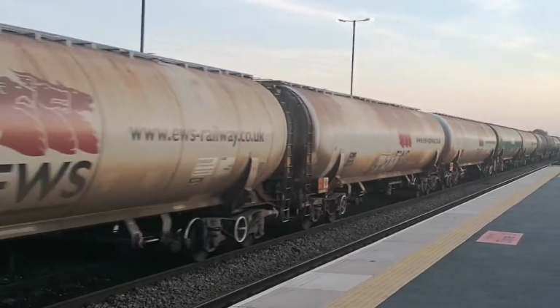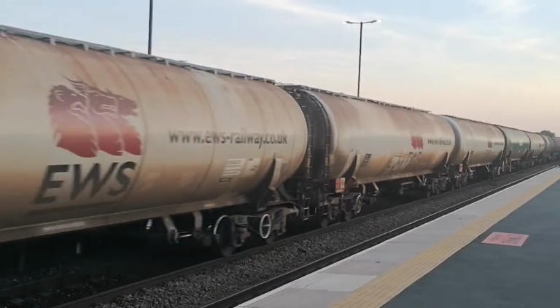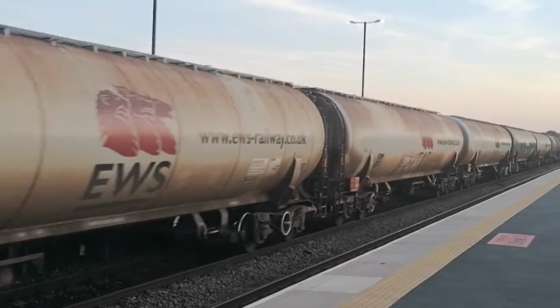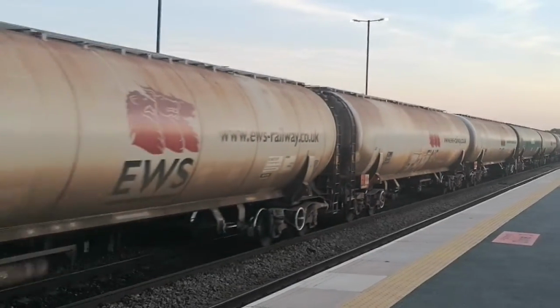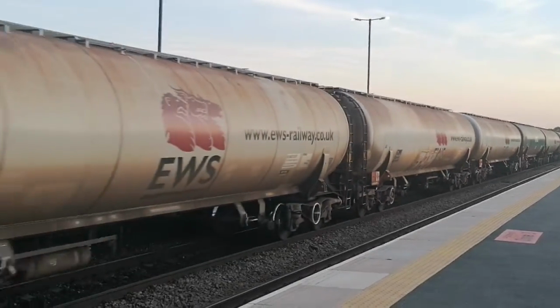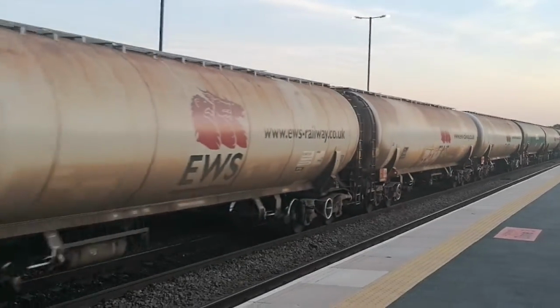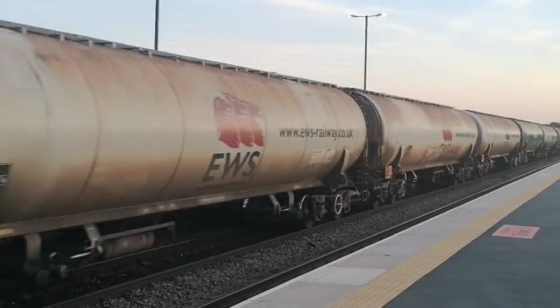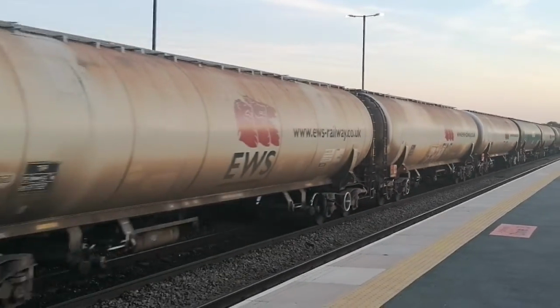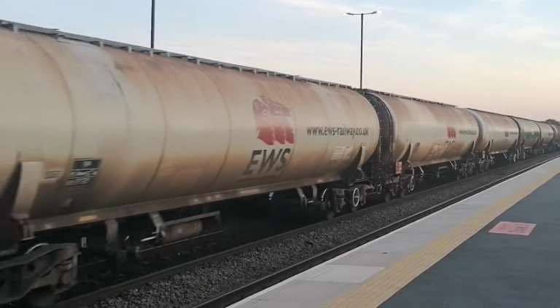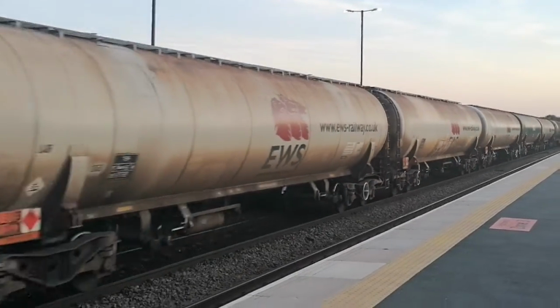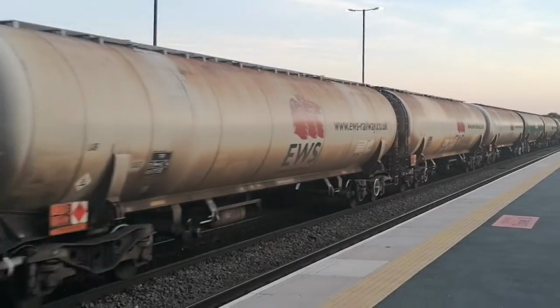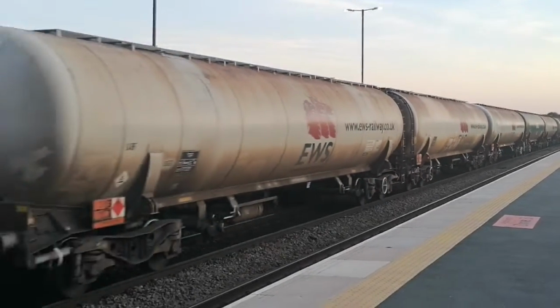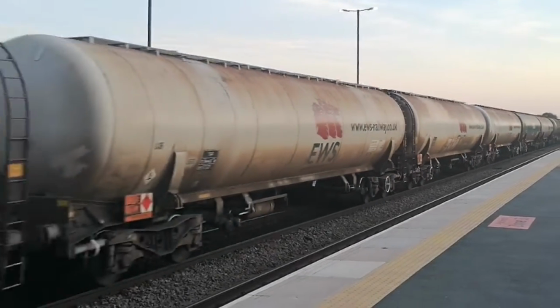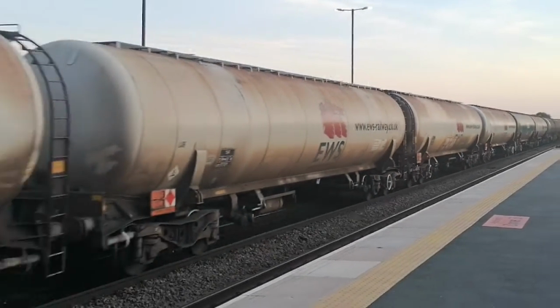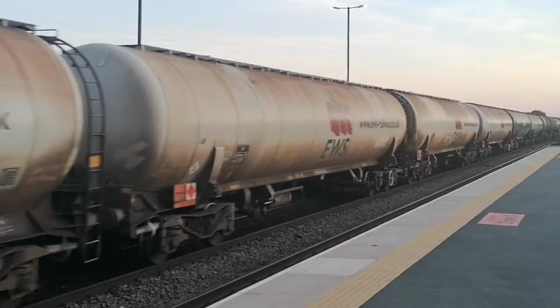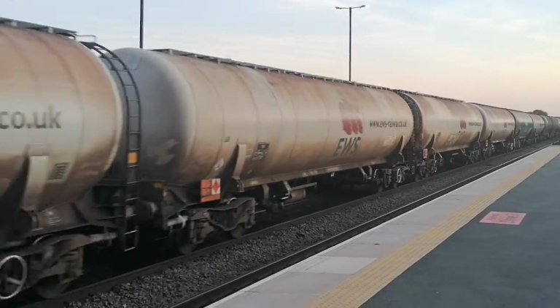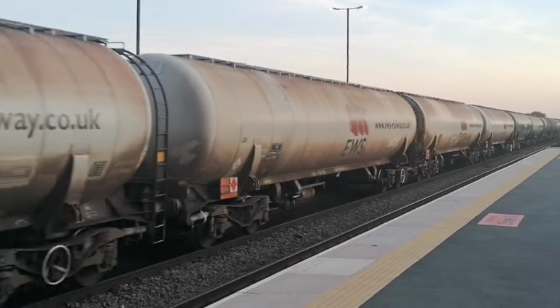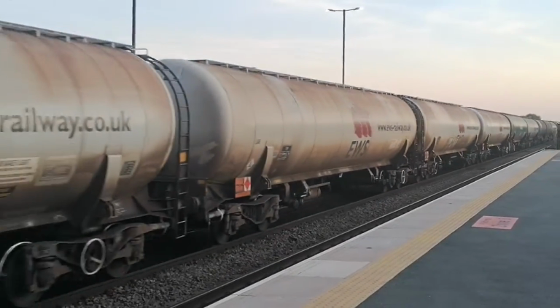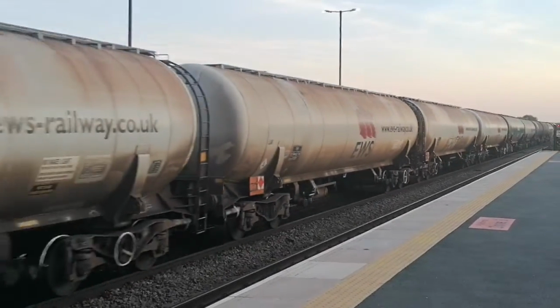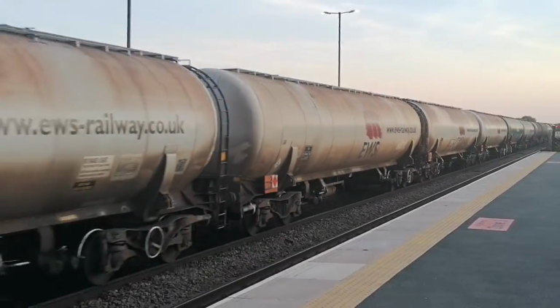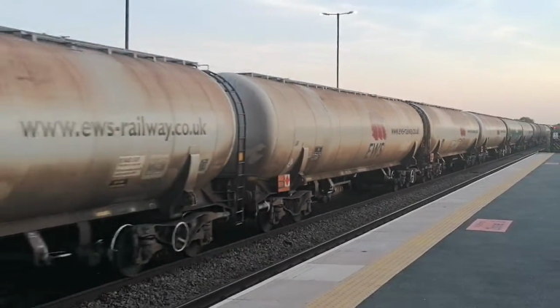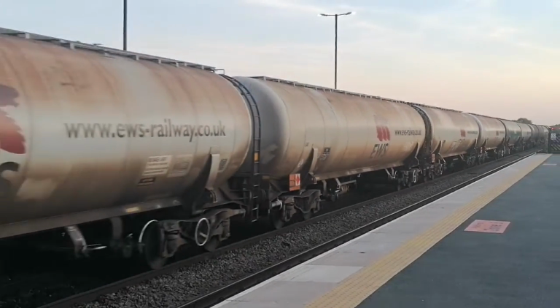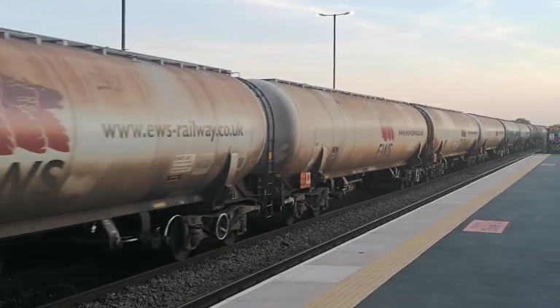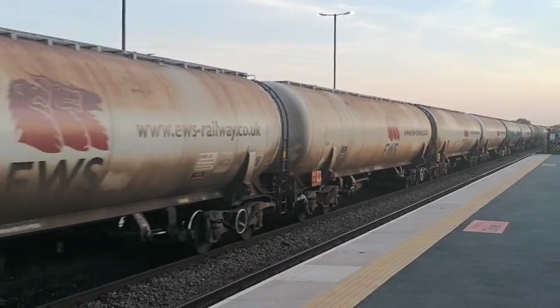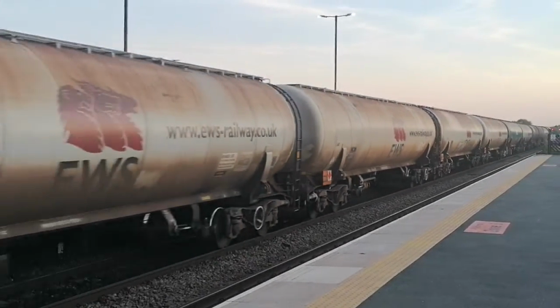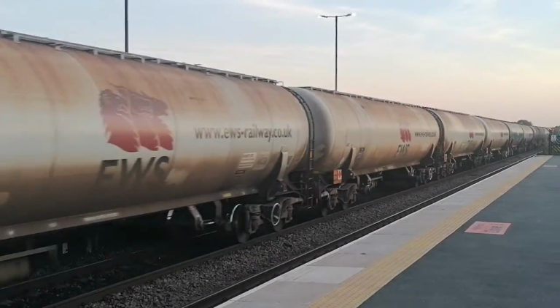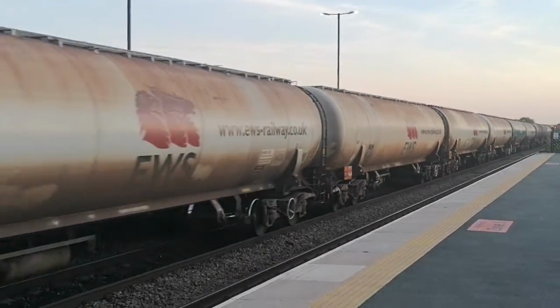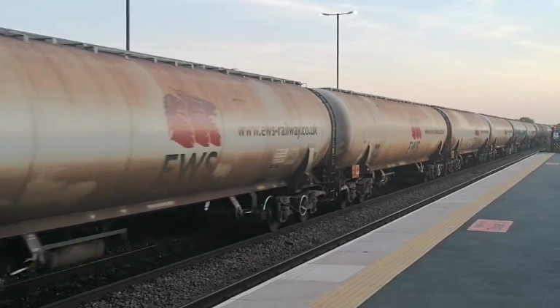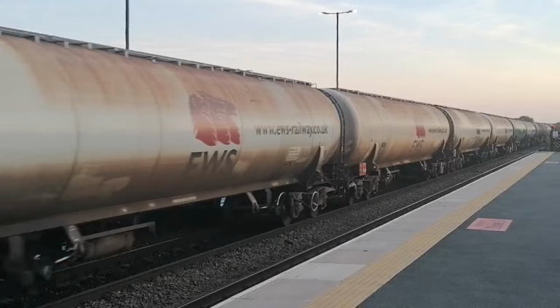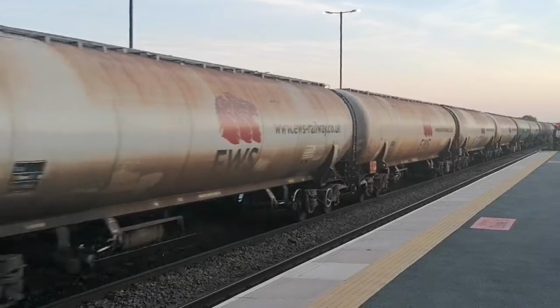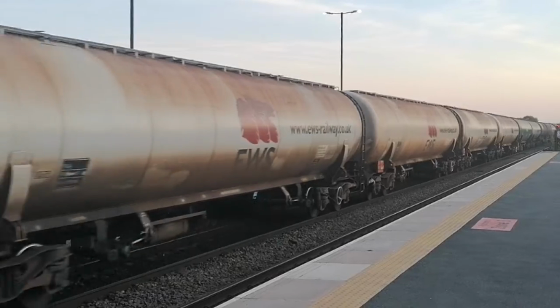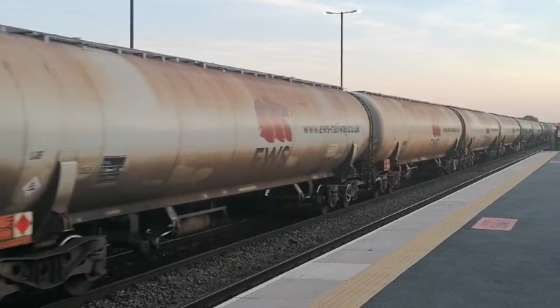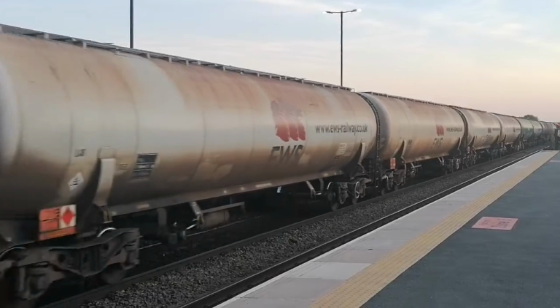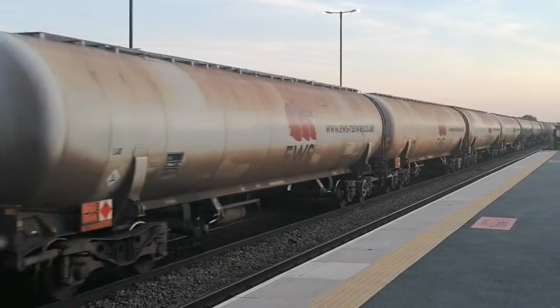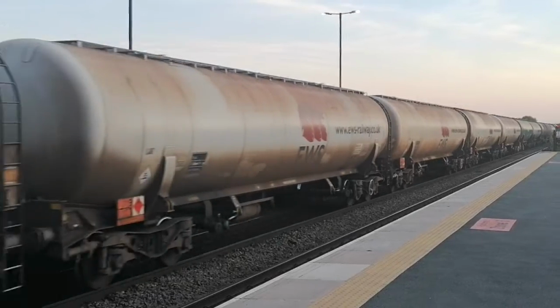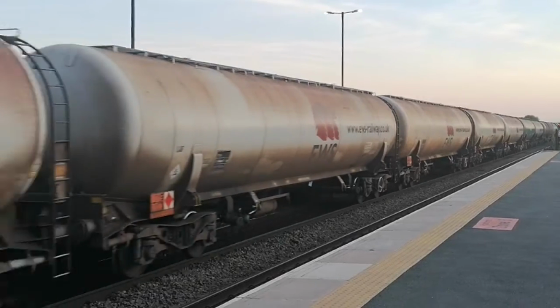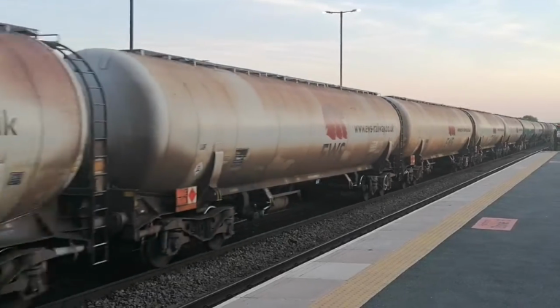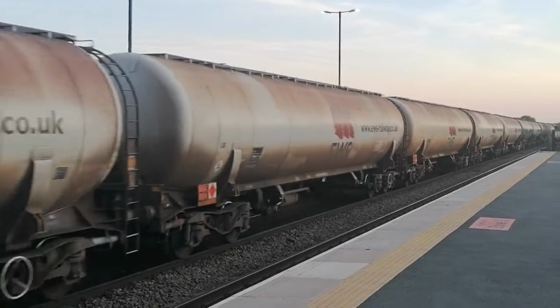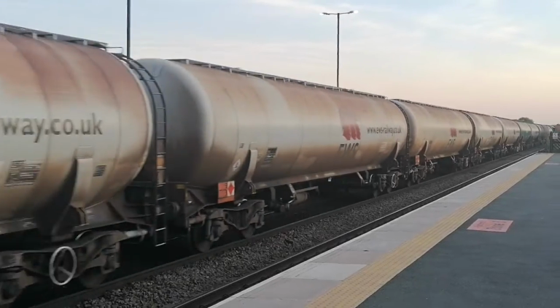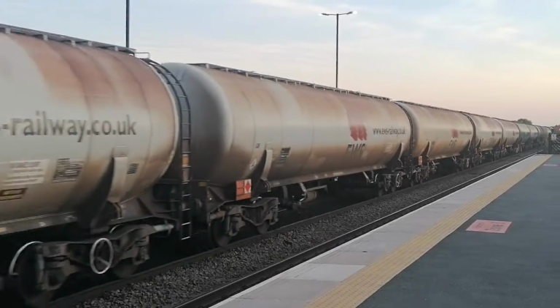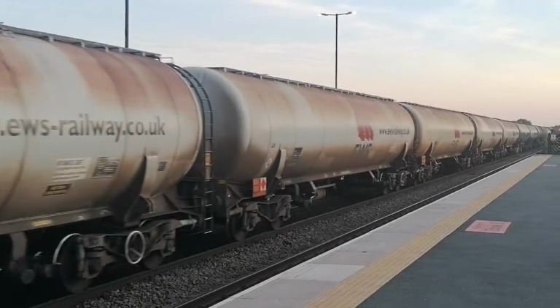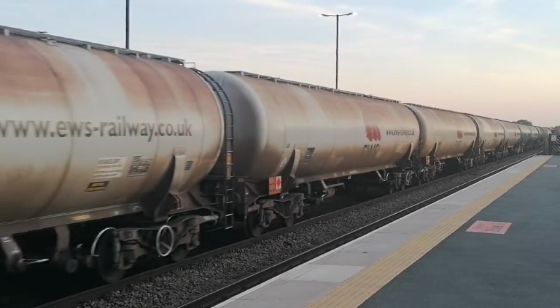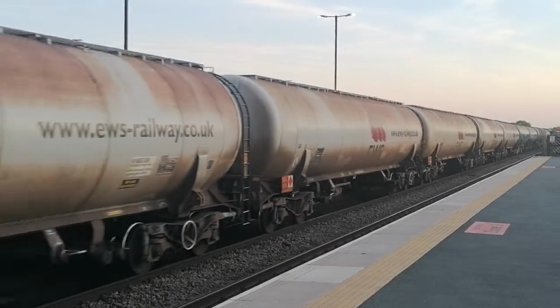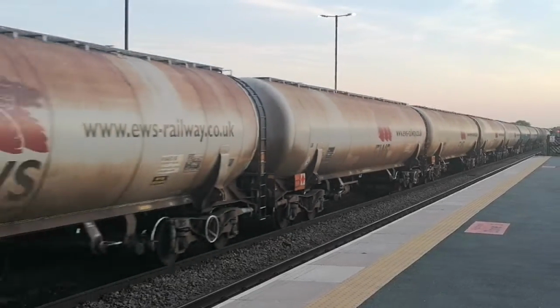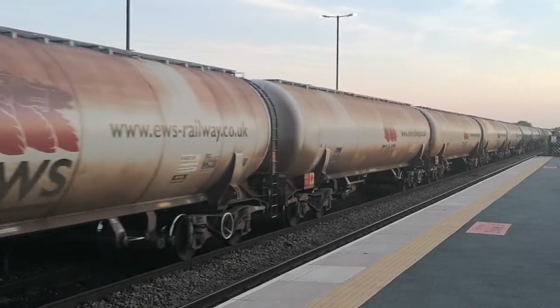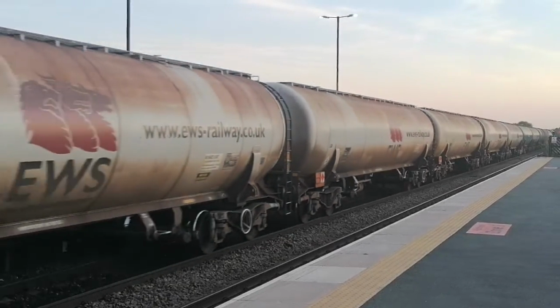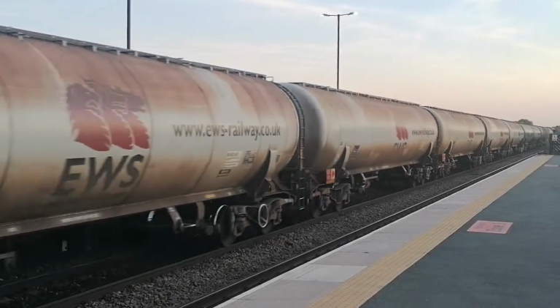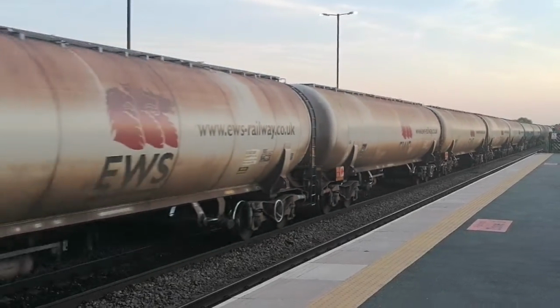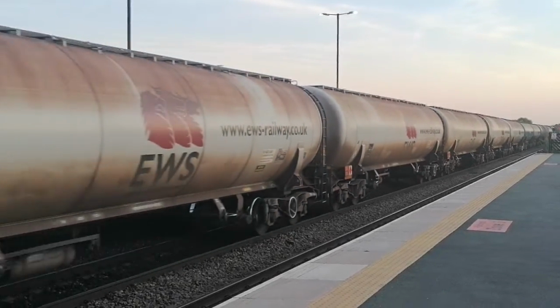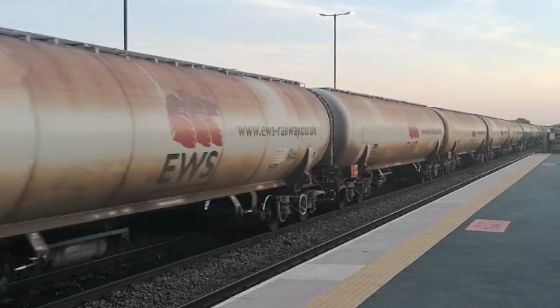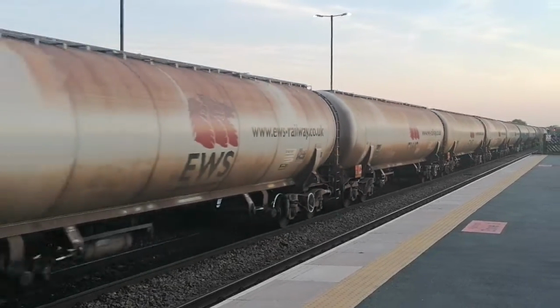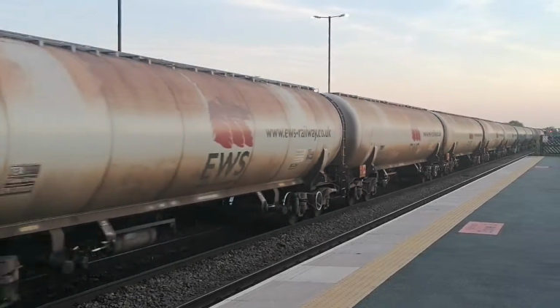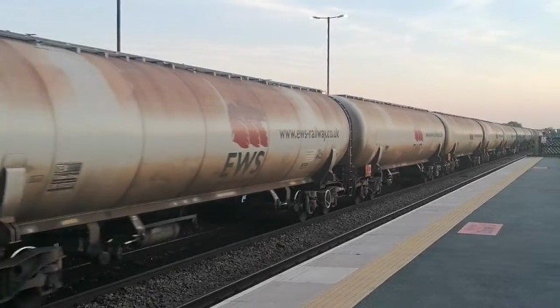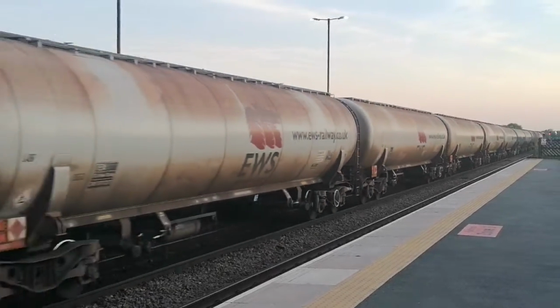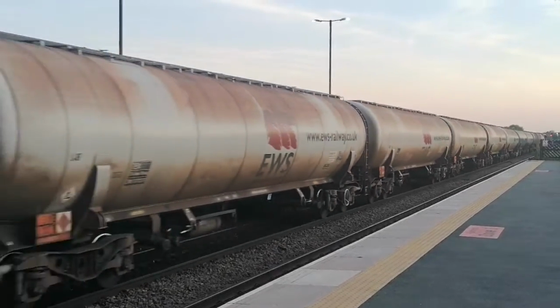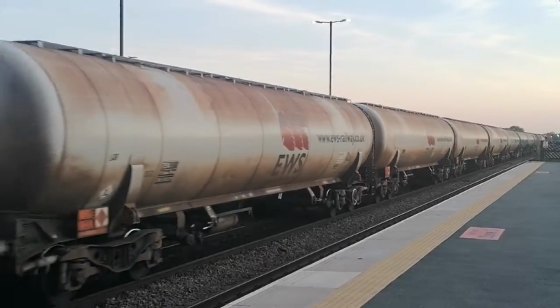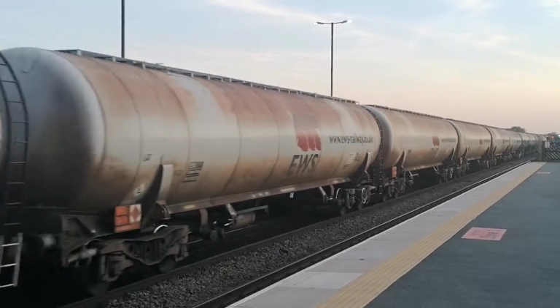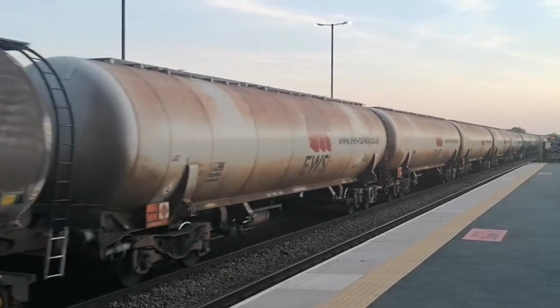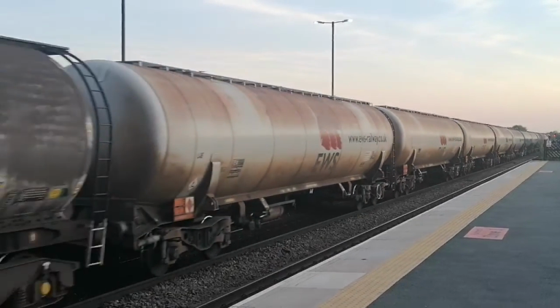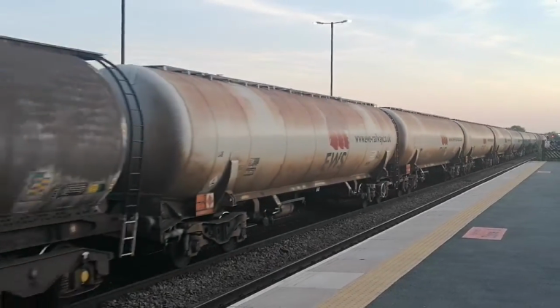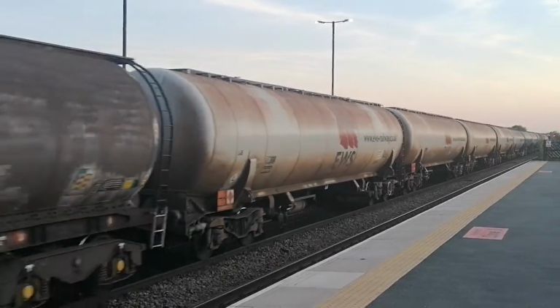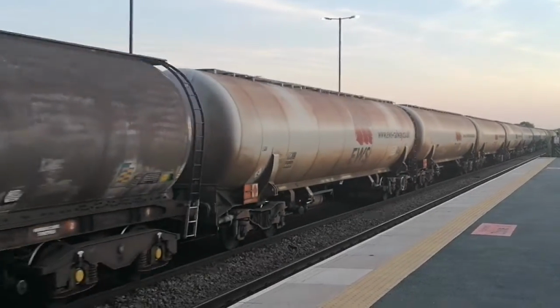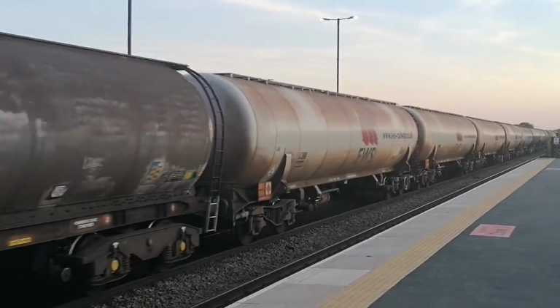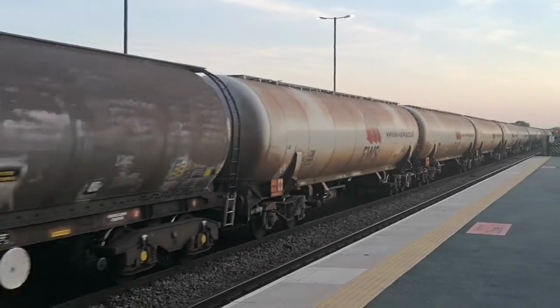I think Colas is a joint company with DB Schenker. There's all the oil tankers going through Barnaby.